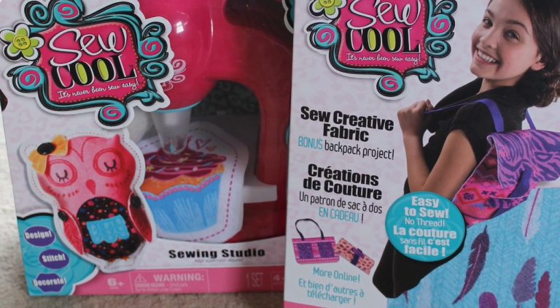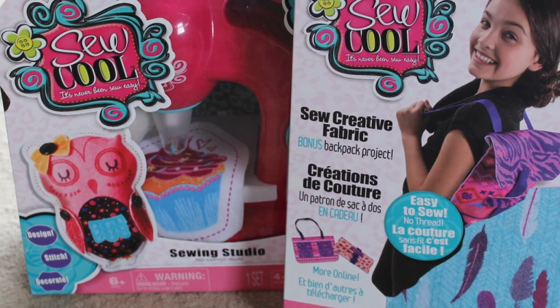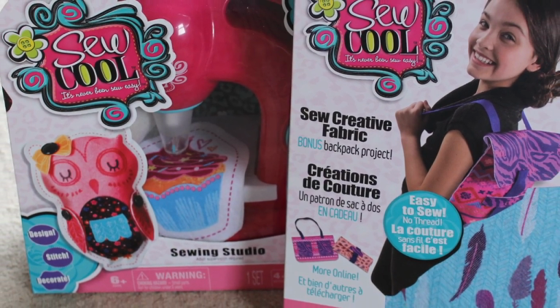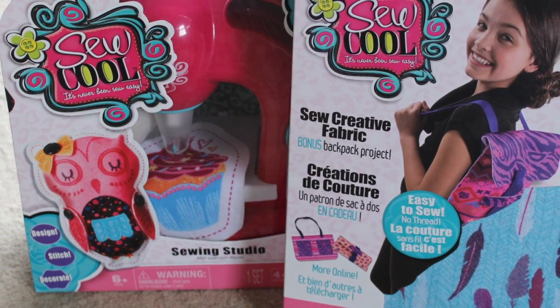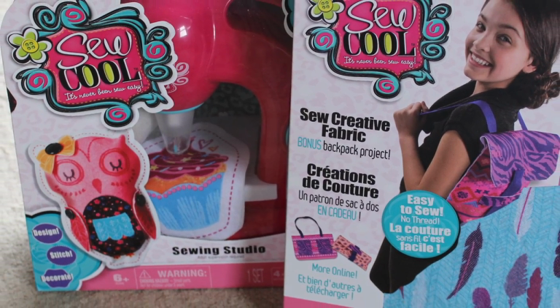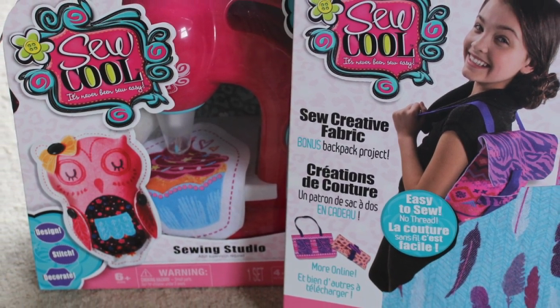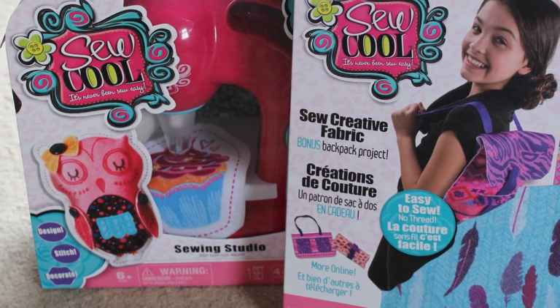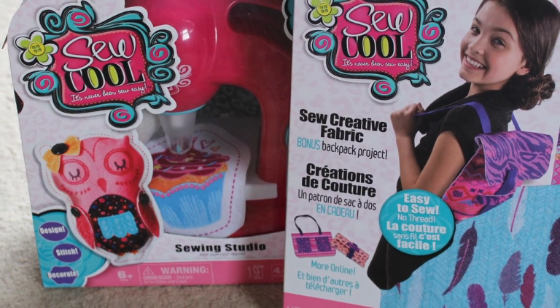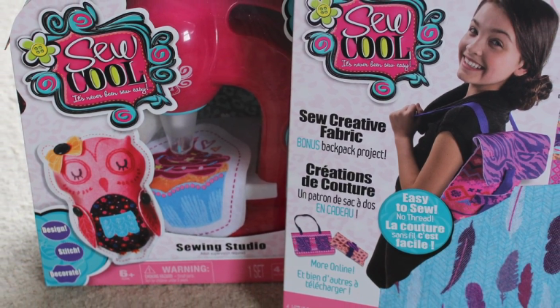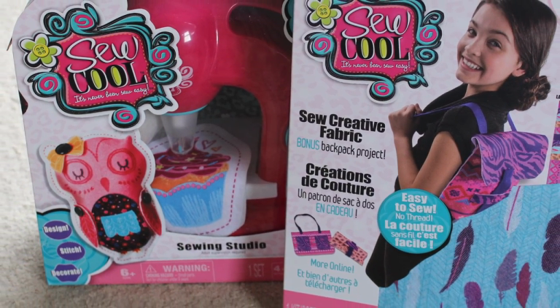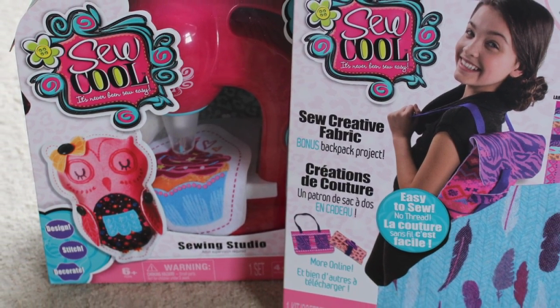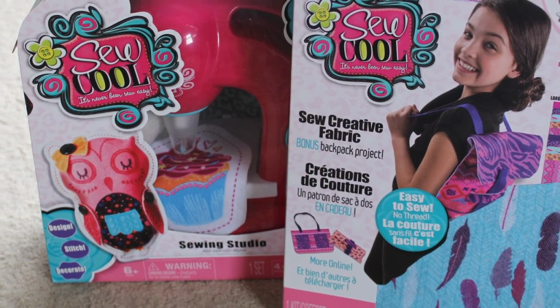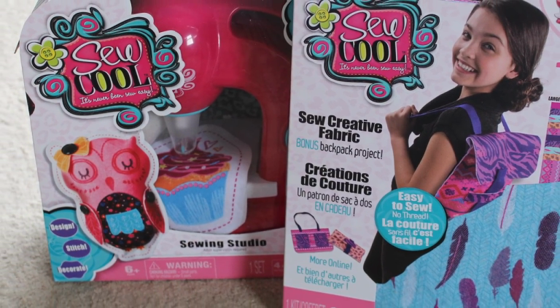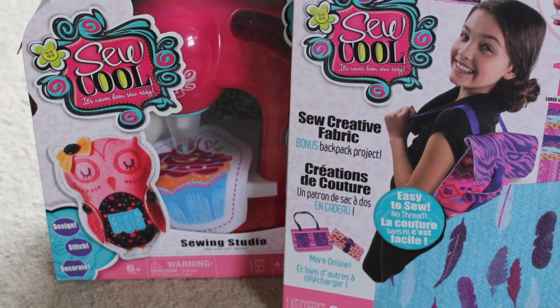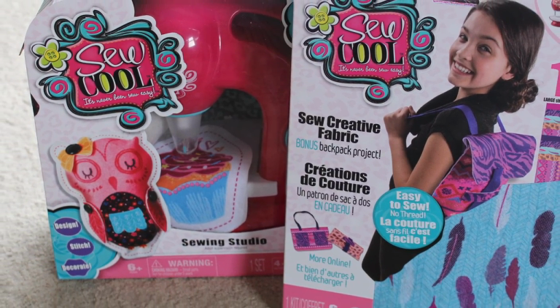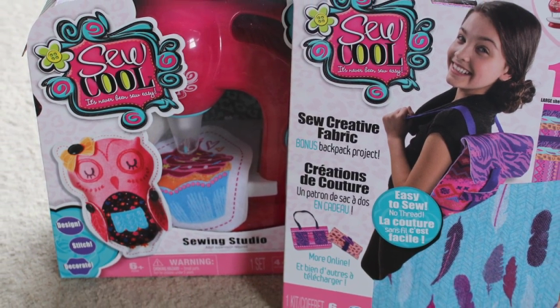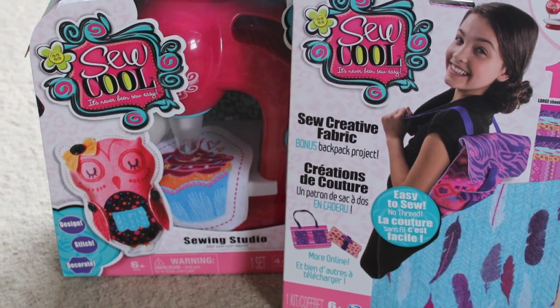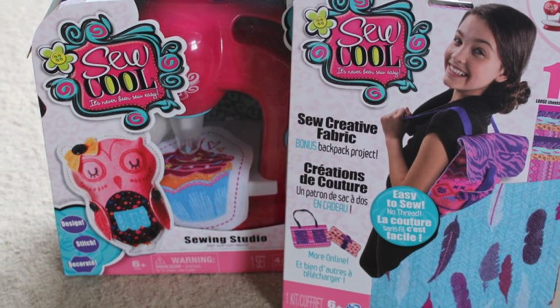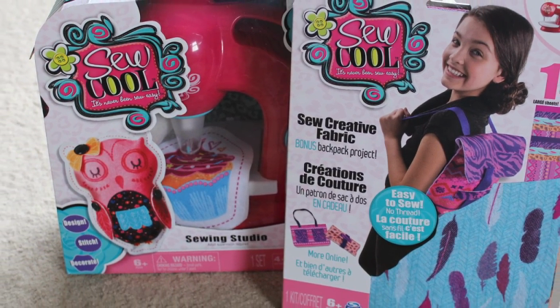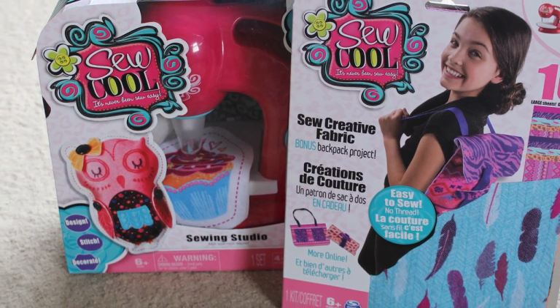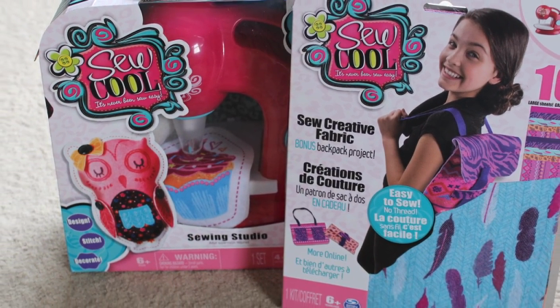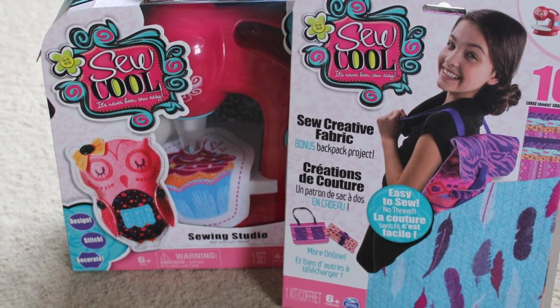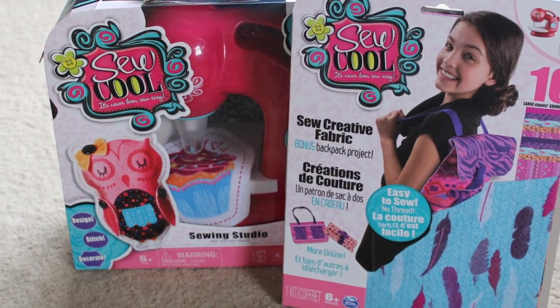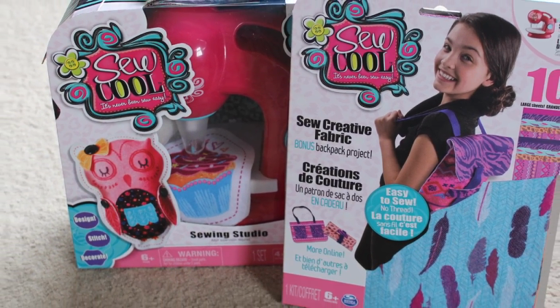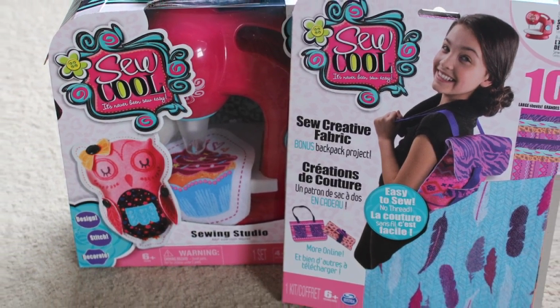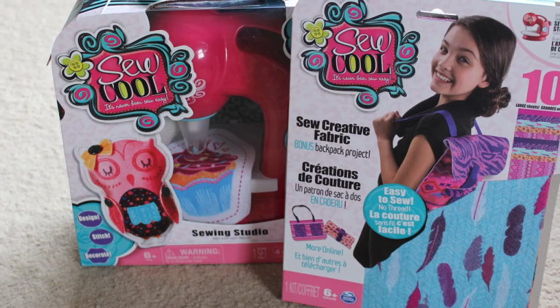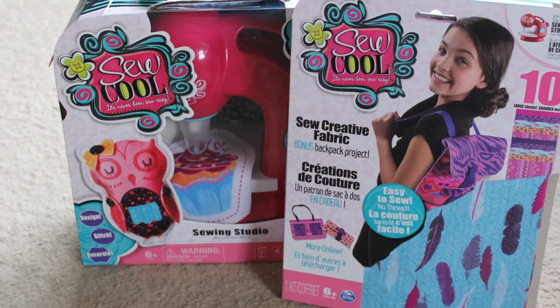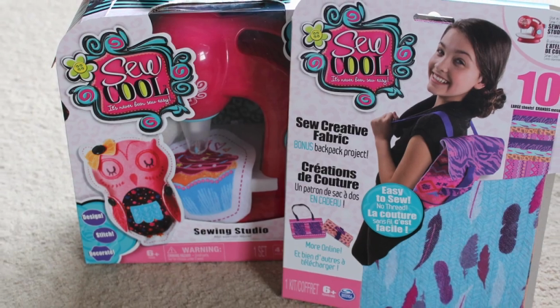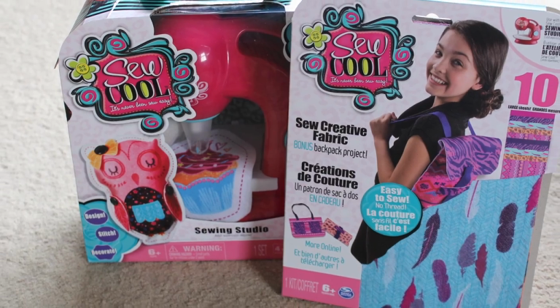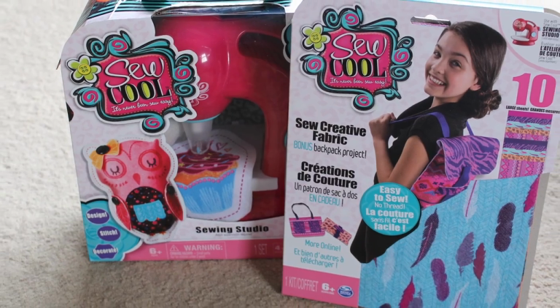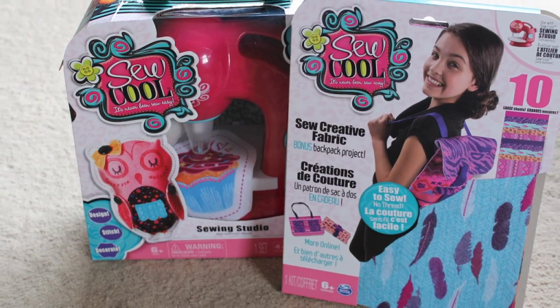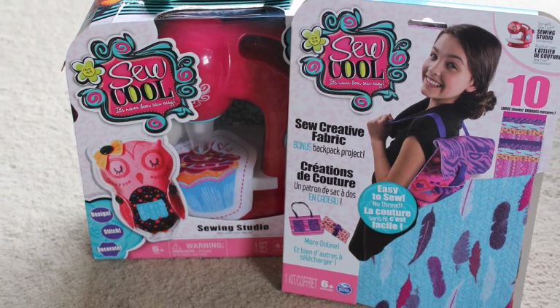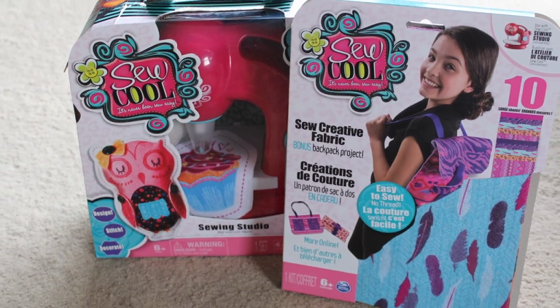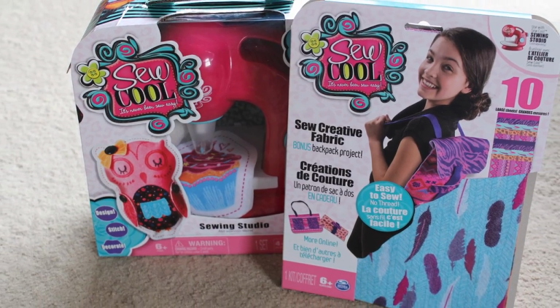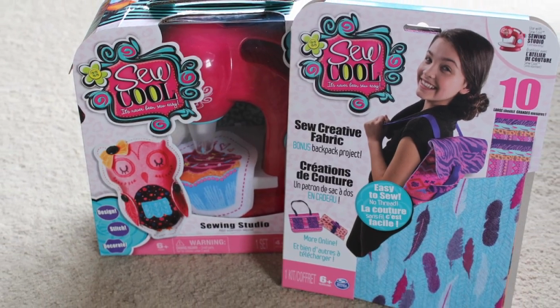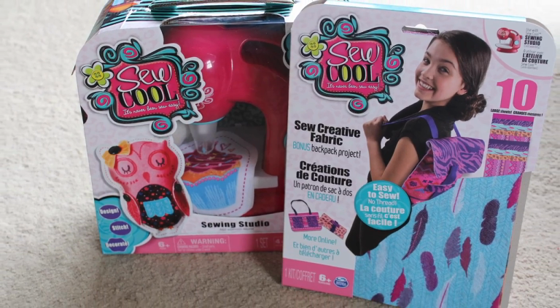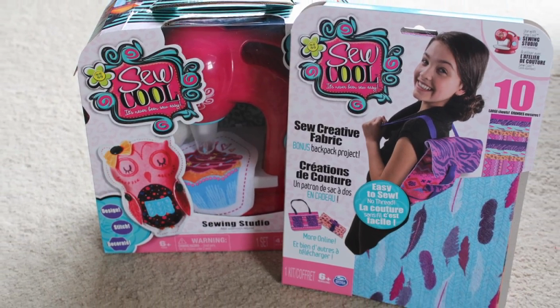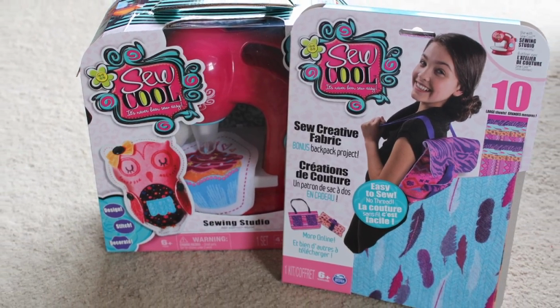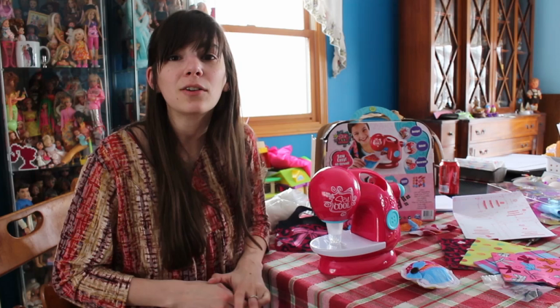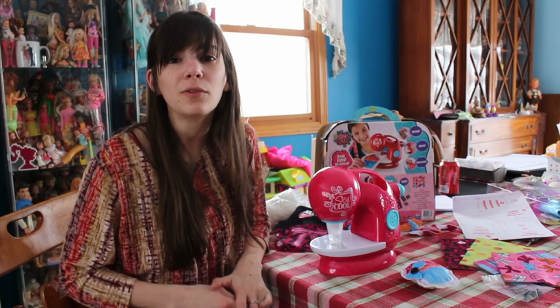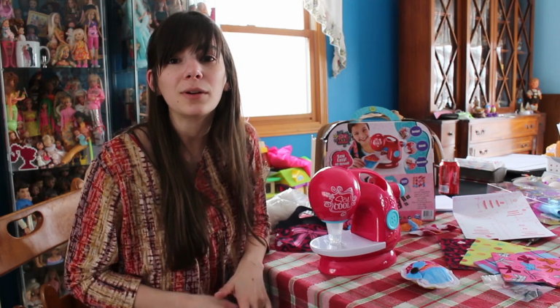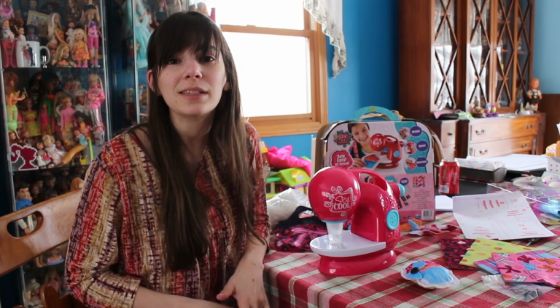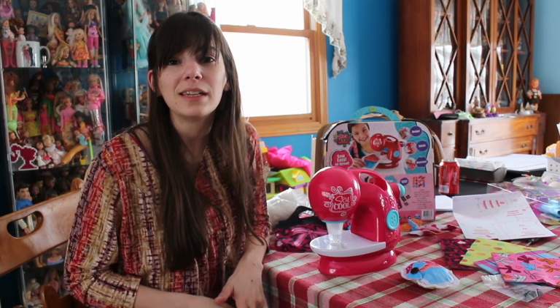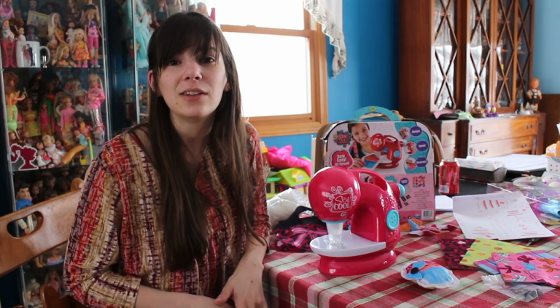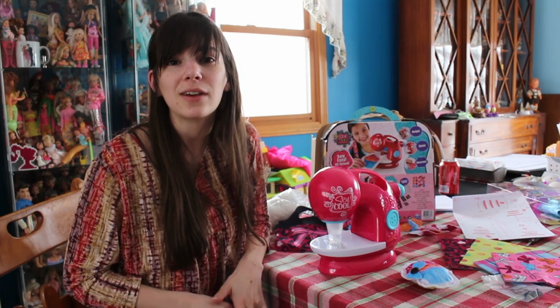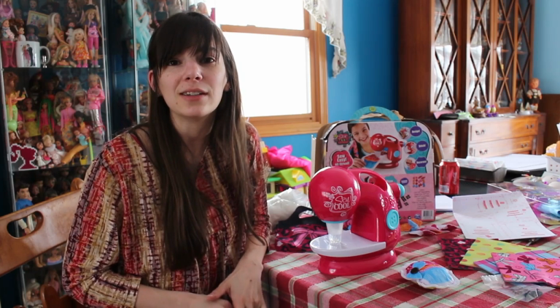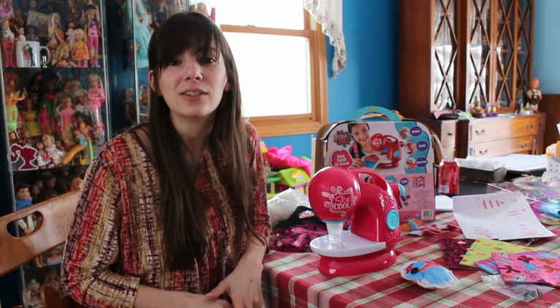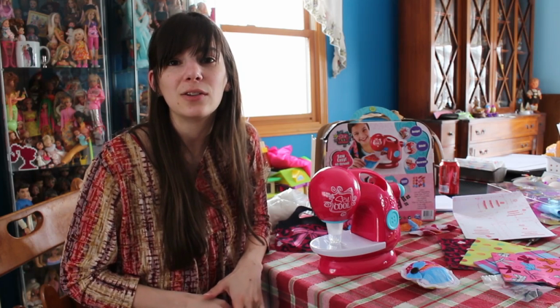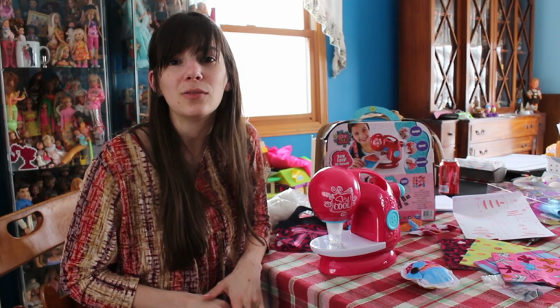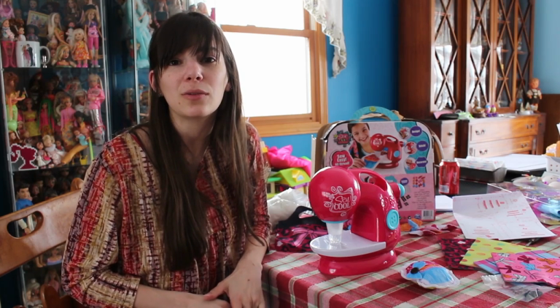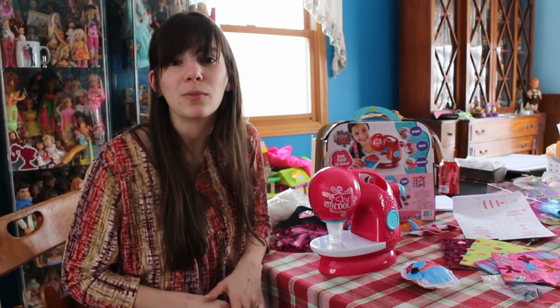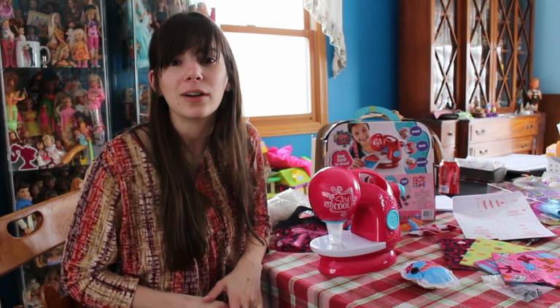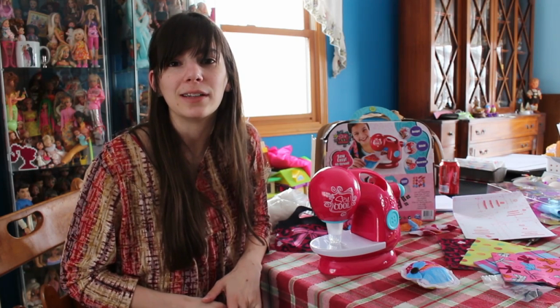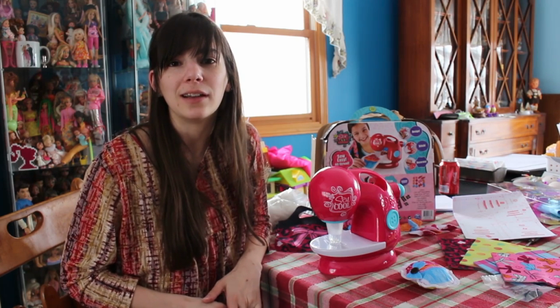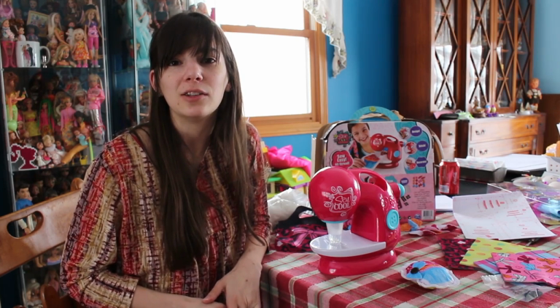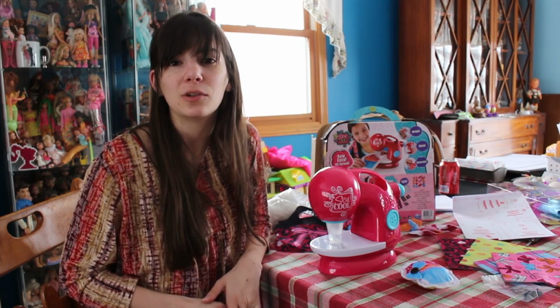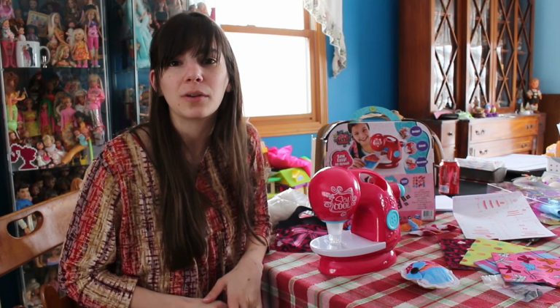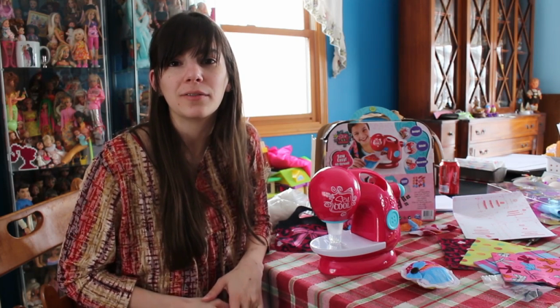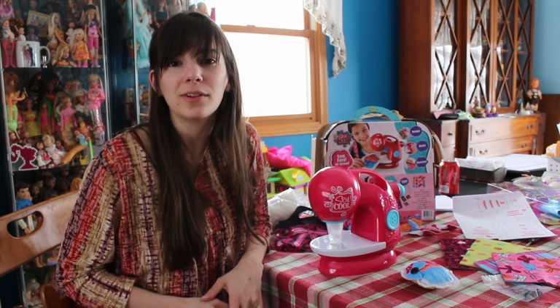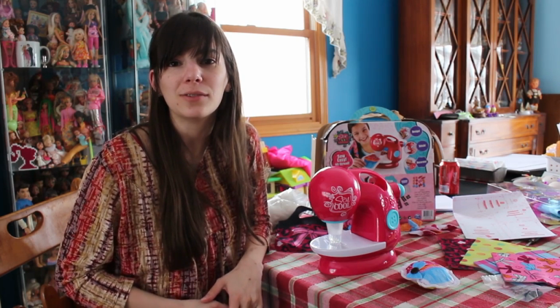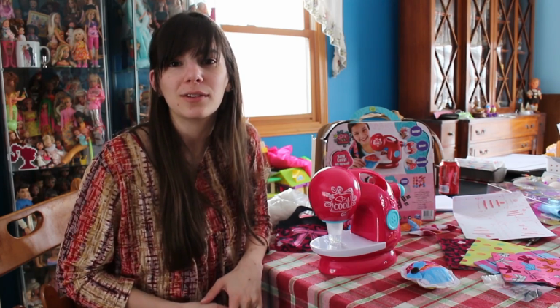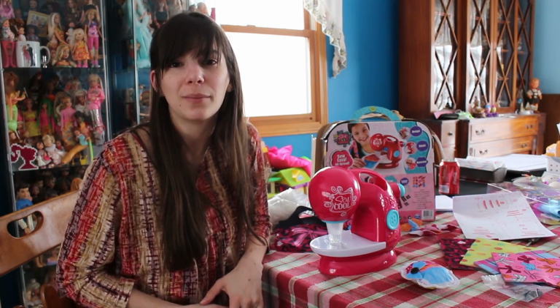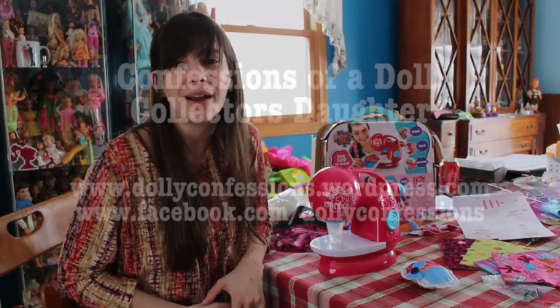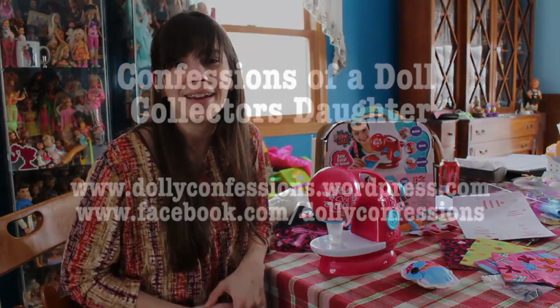What do you think of the Sew Cool sewing machine? Leave your thoughts down below. I look forward to seeing you guys soon with more doll and toy reviews. Bye!